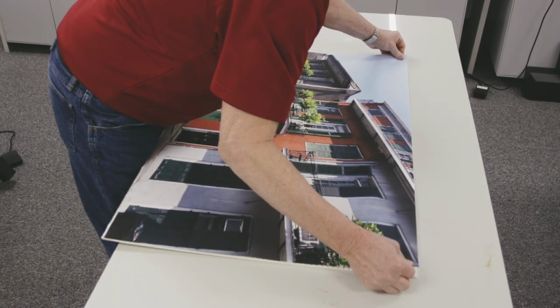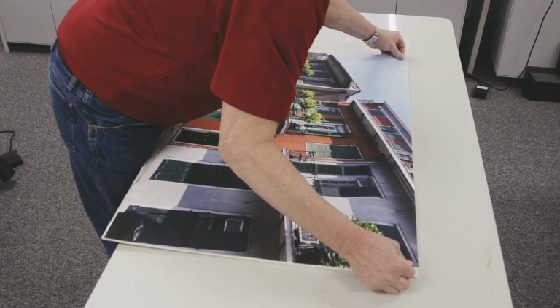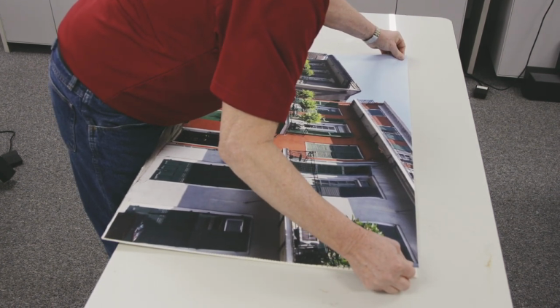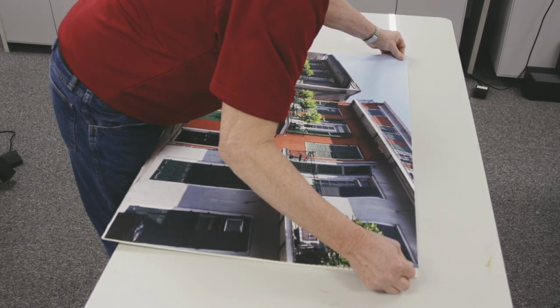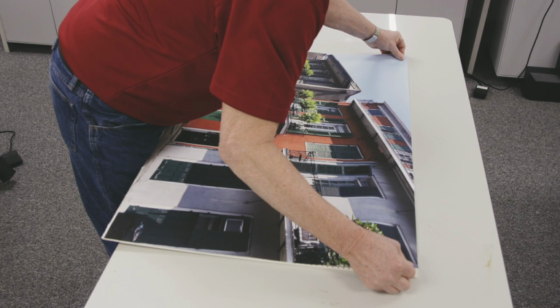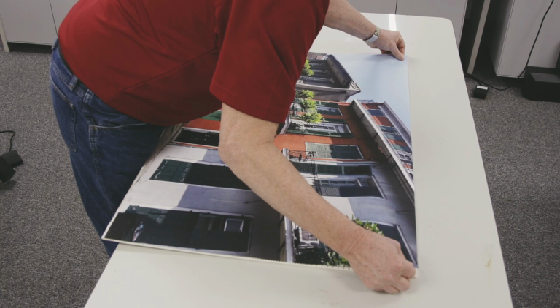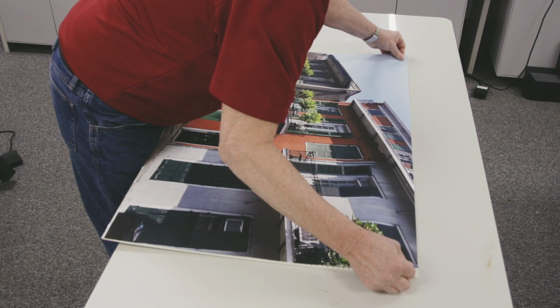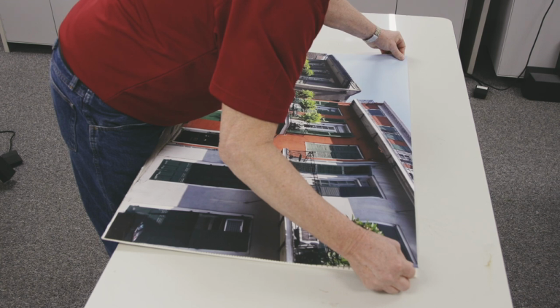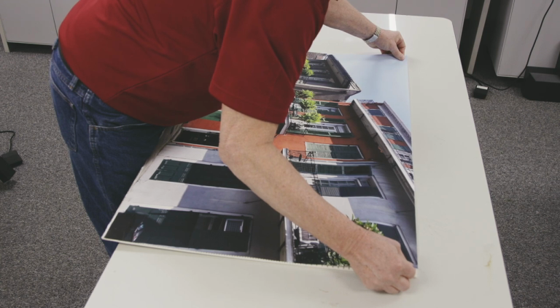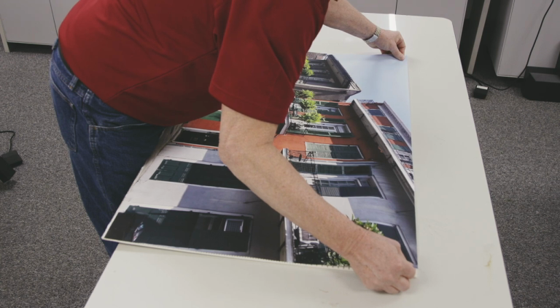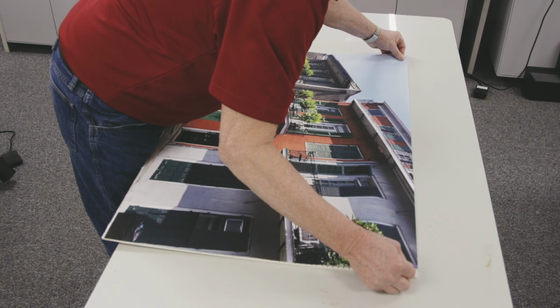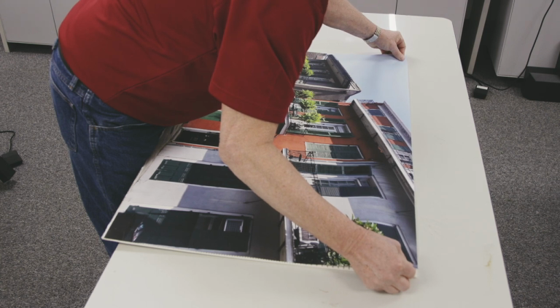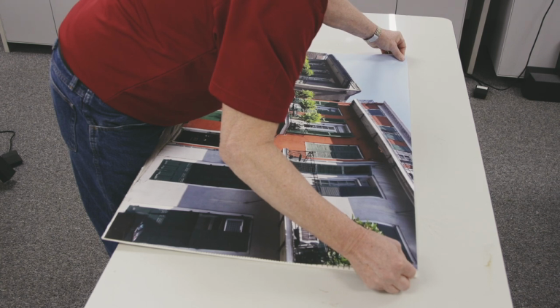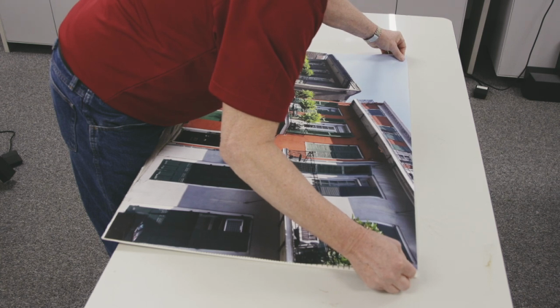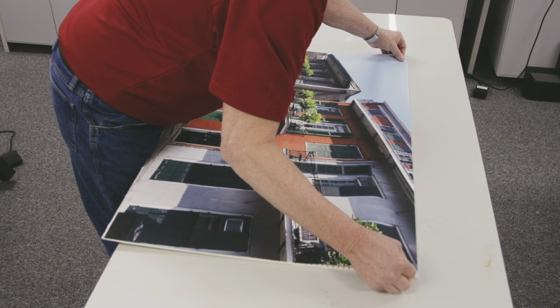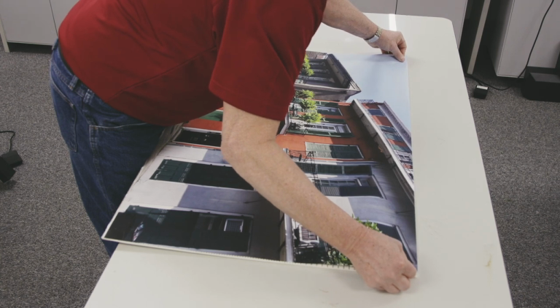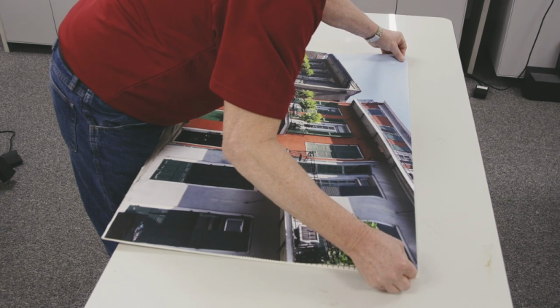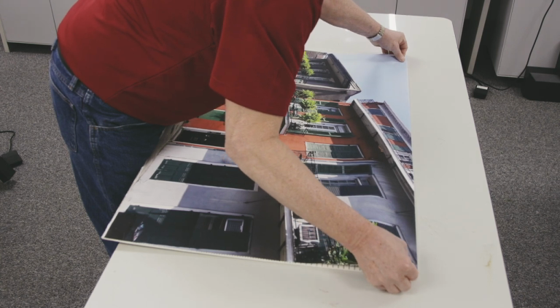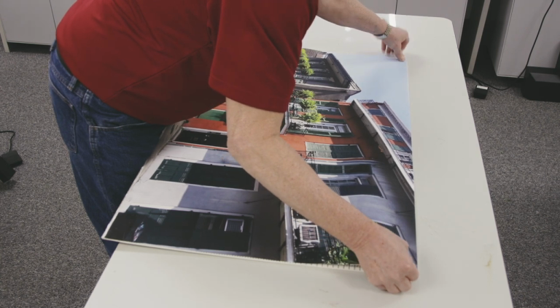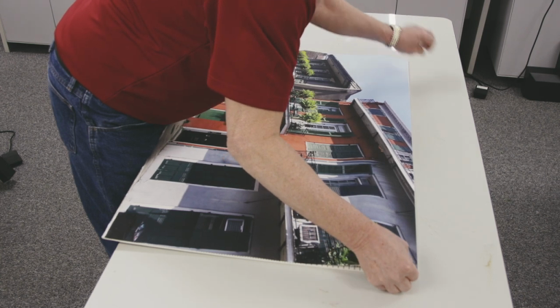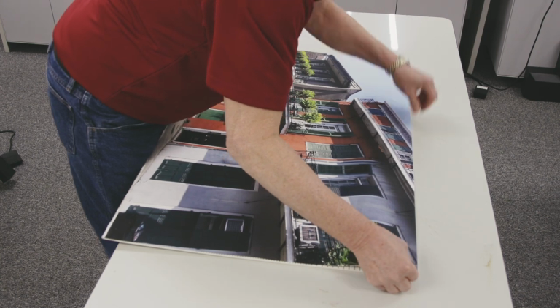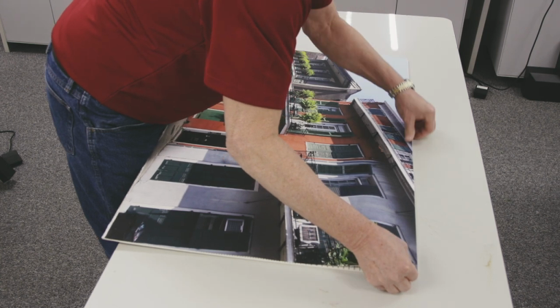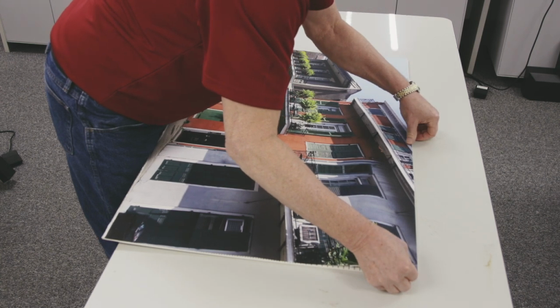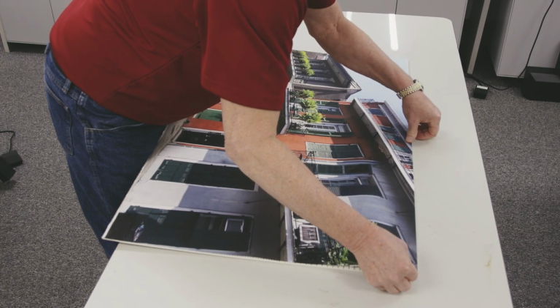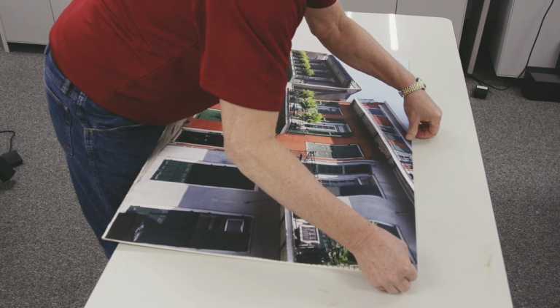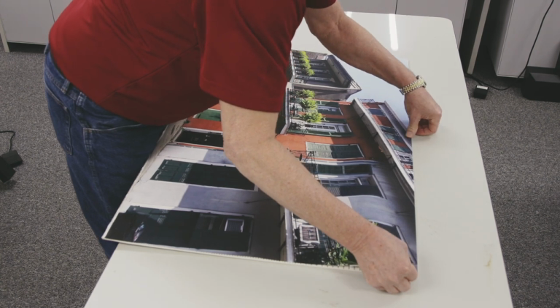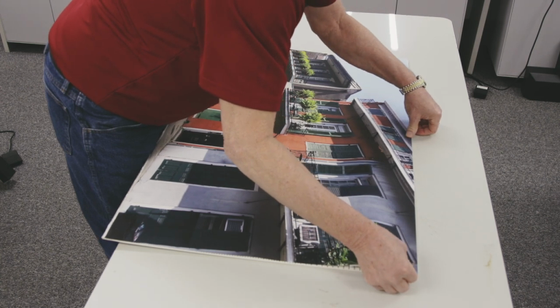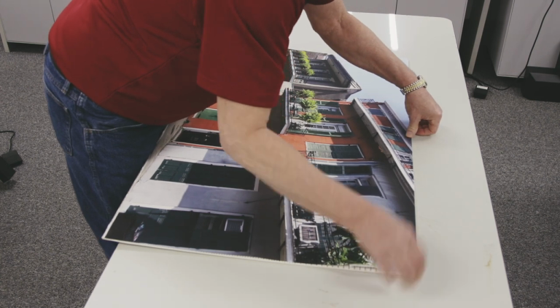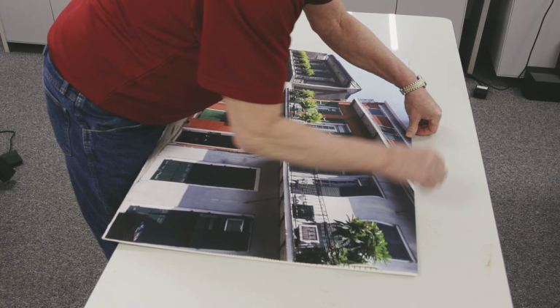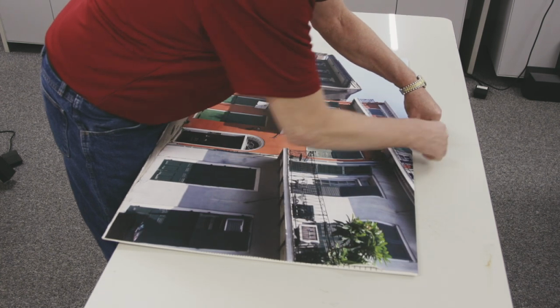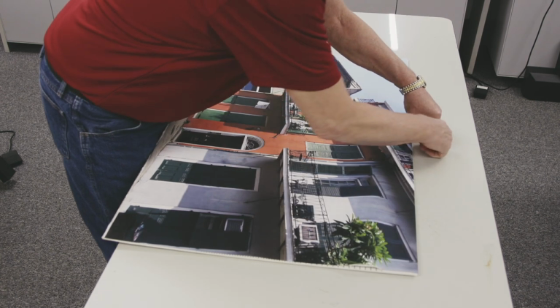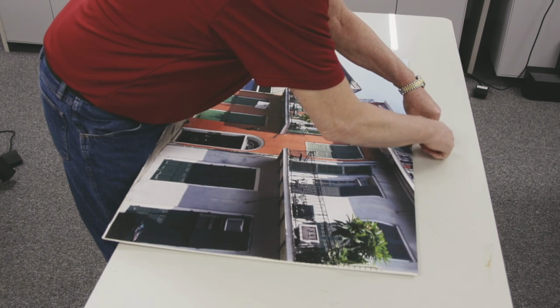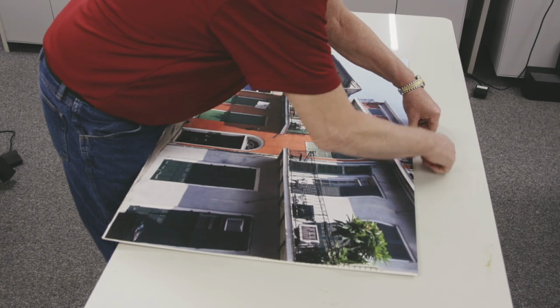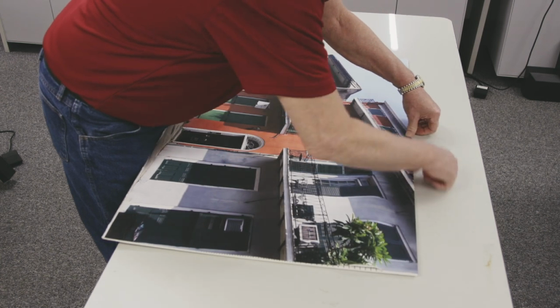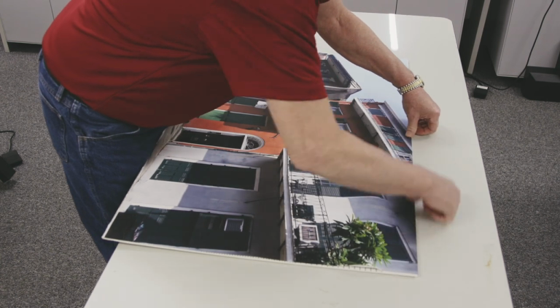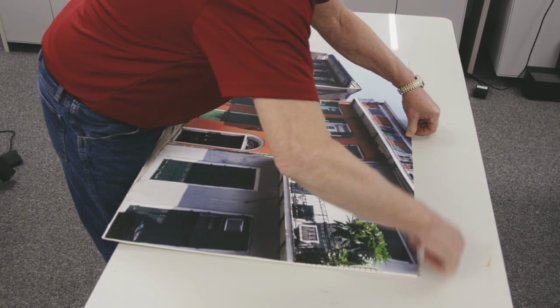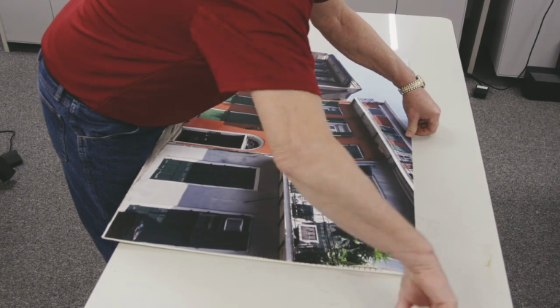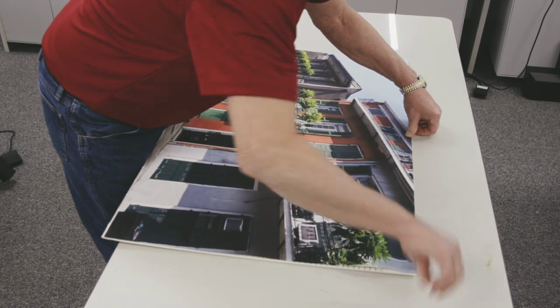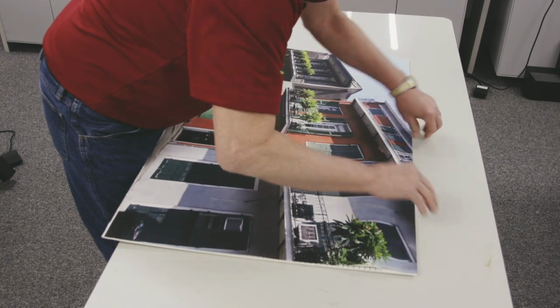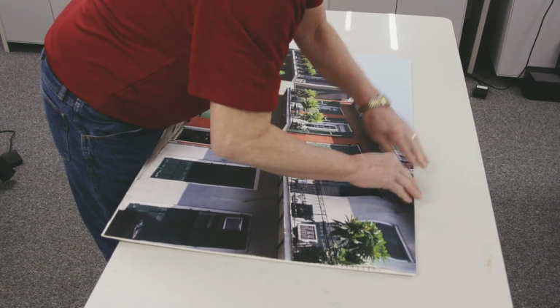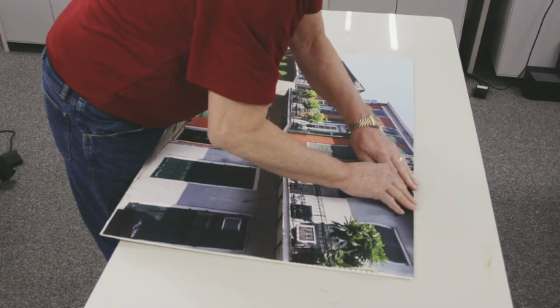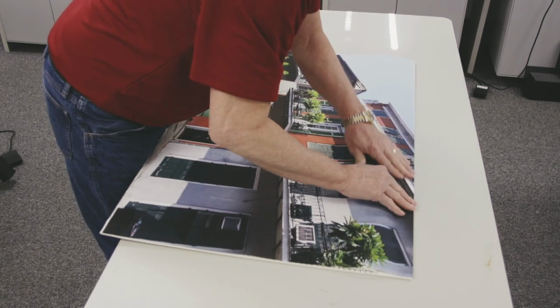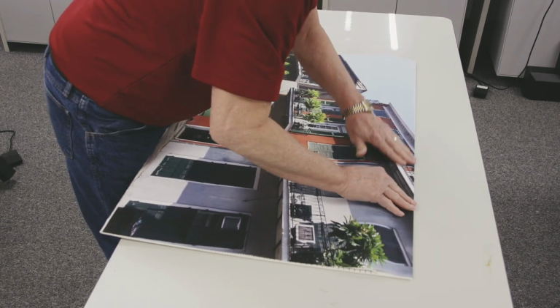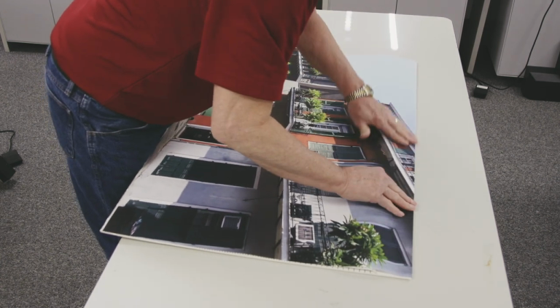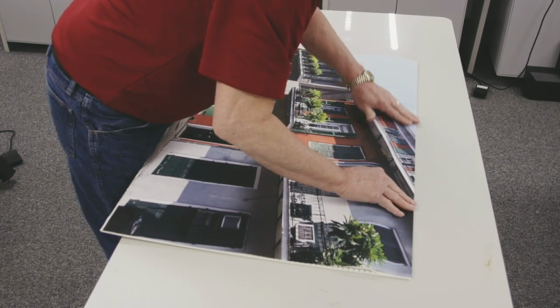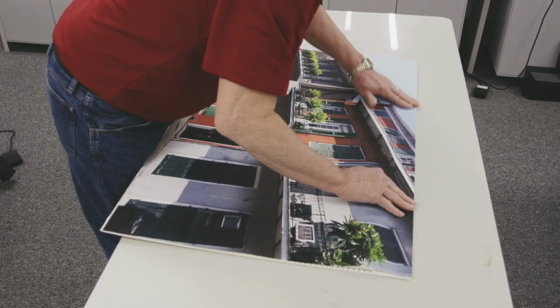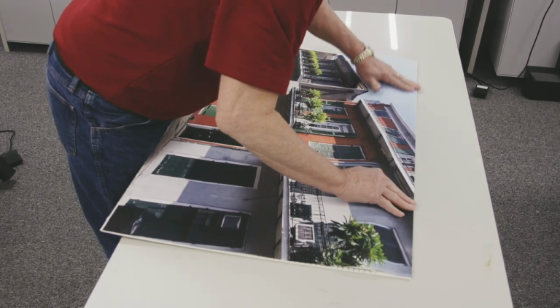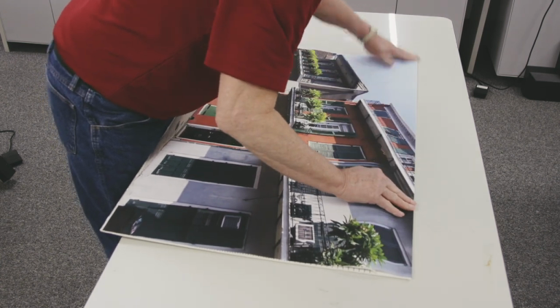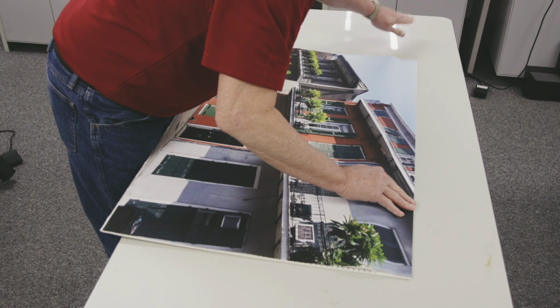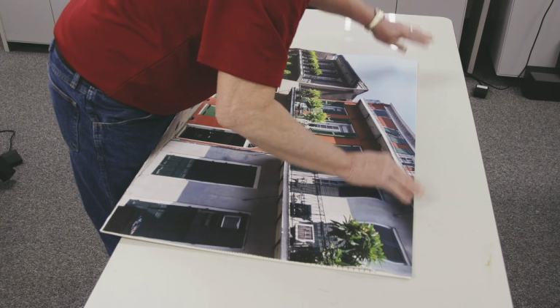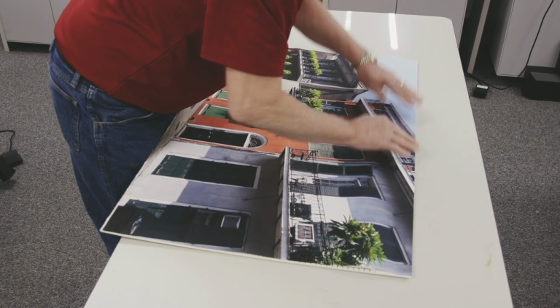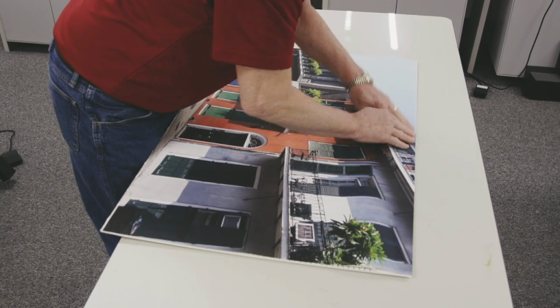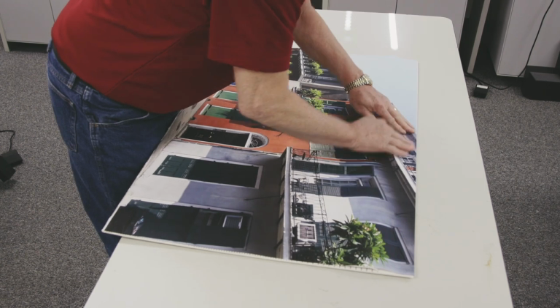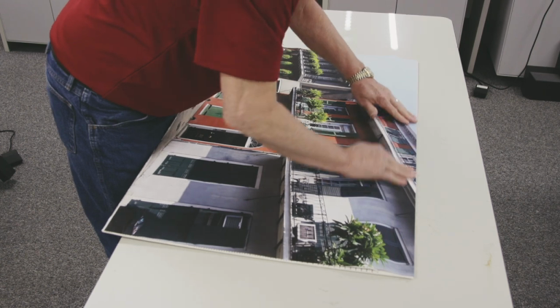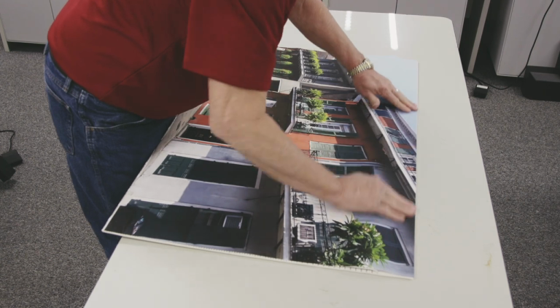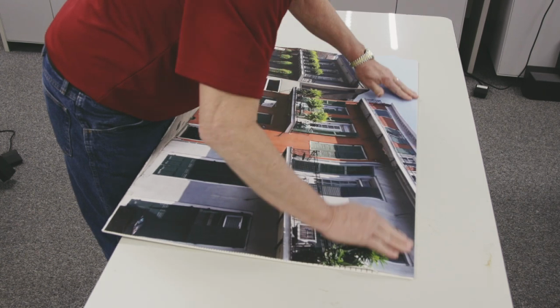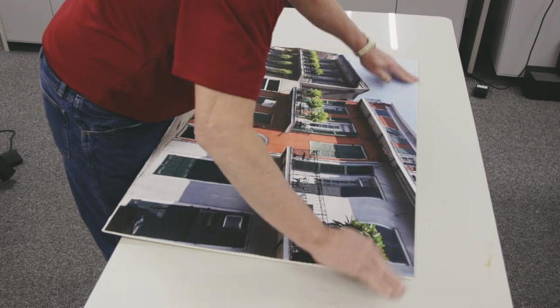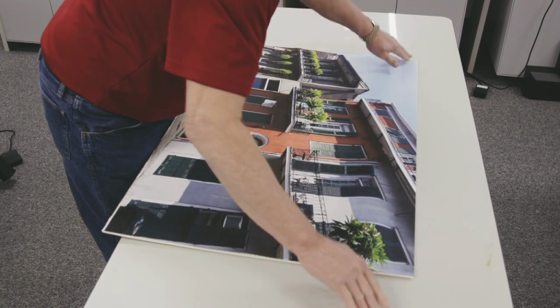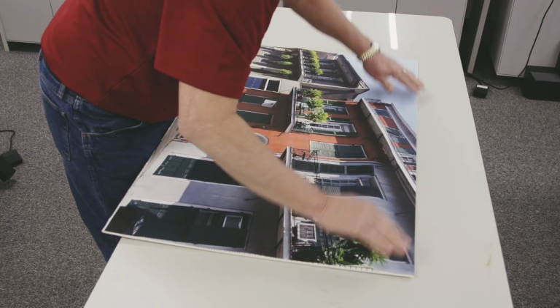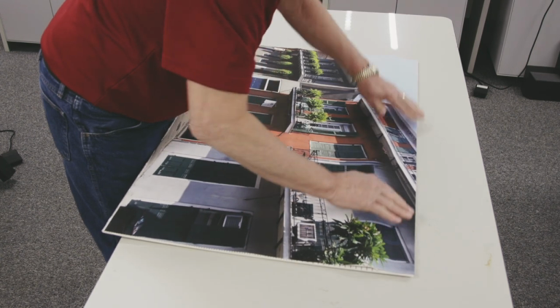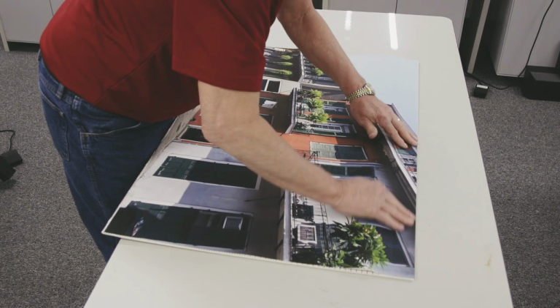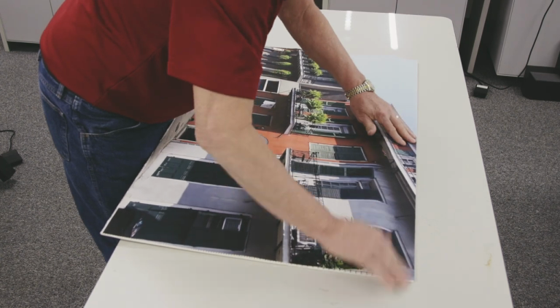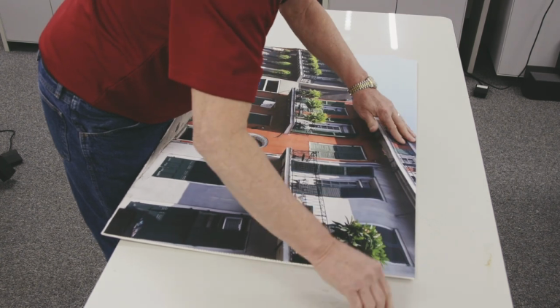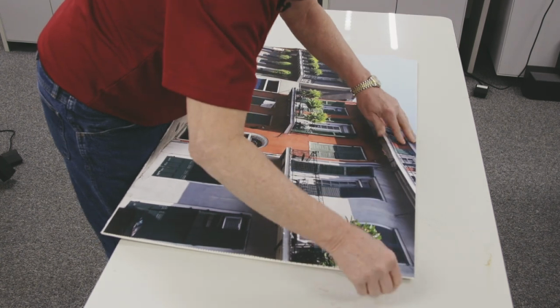Once I get it lined up, I'll set it down, start in the center, go out like this.